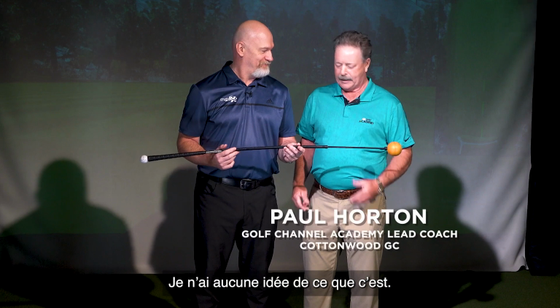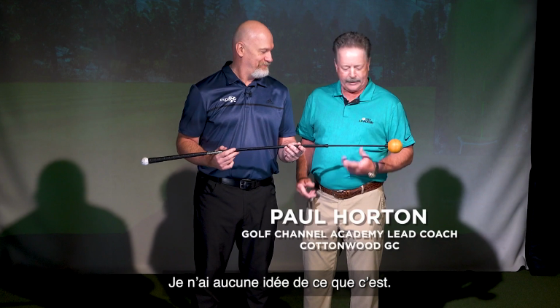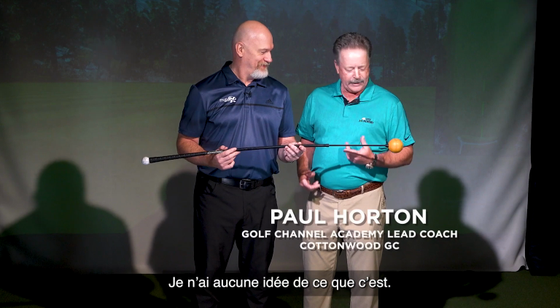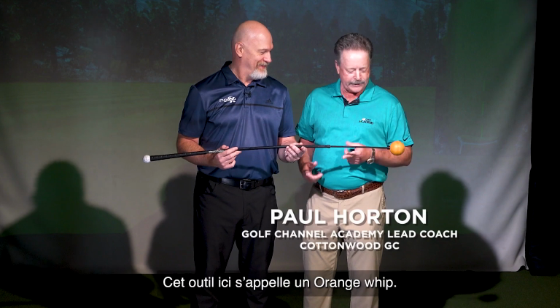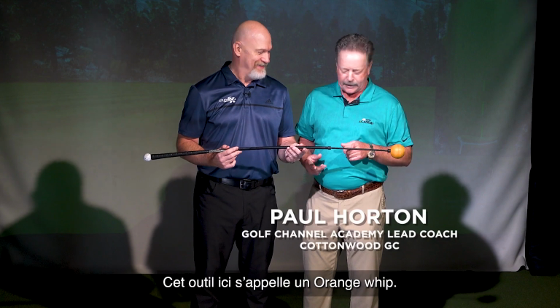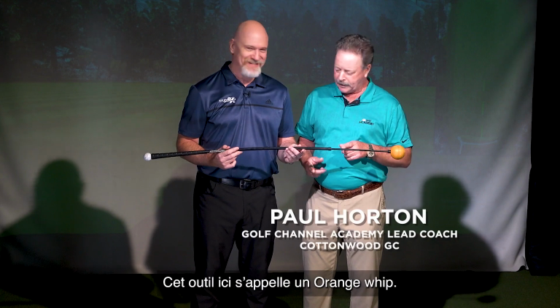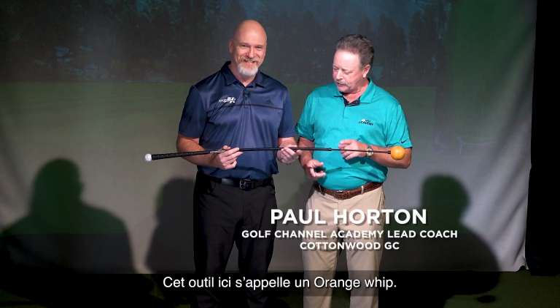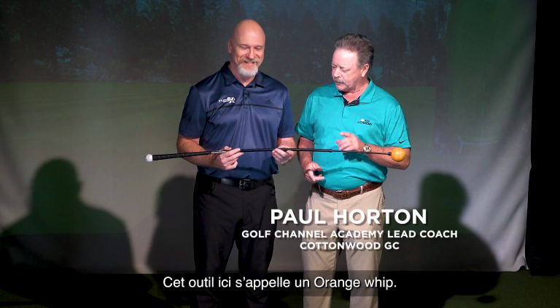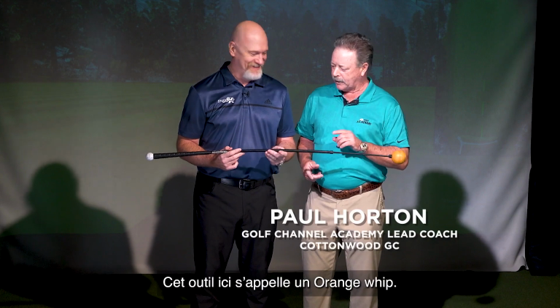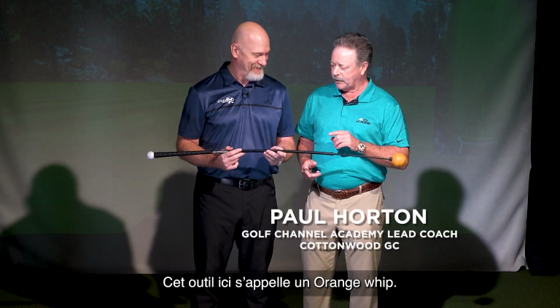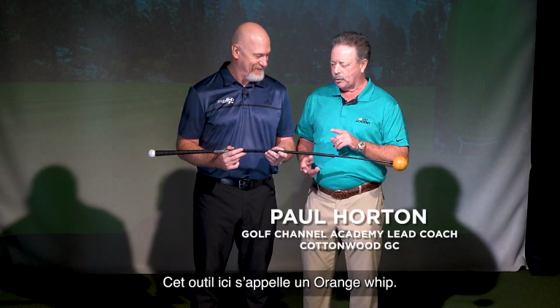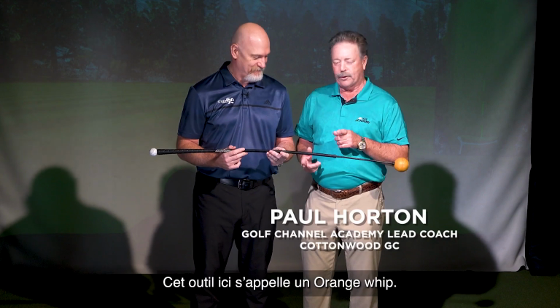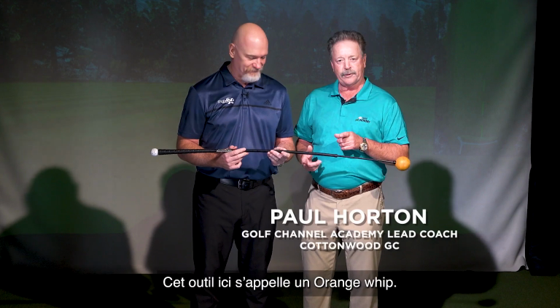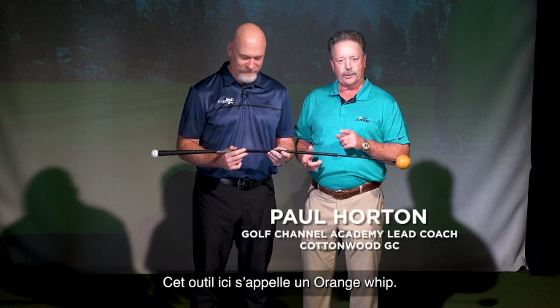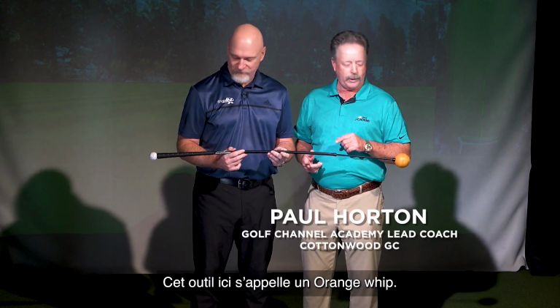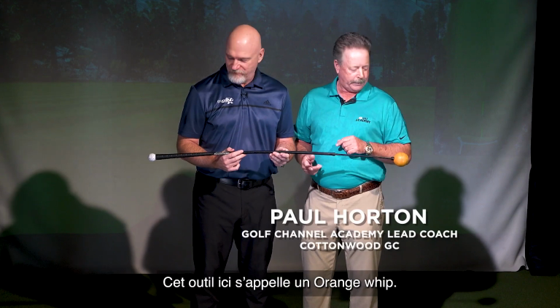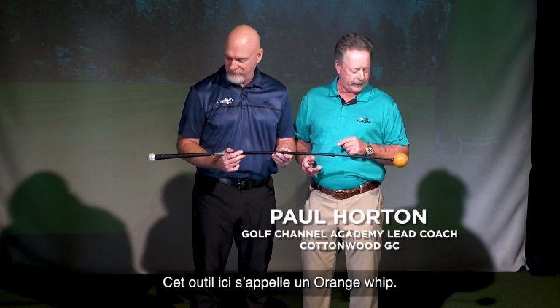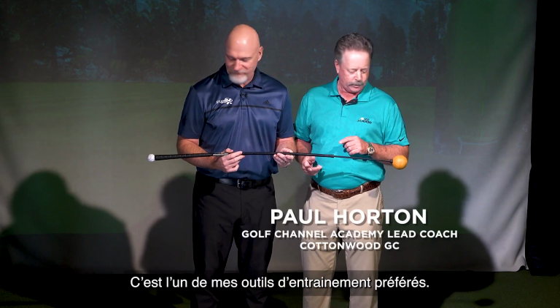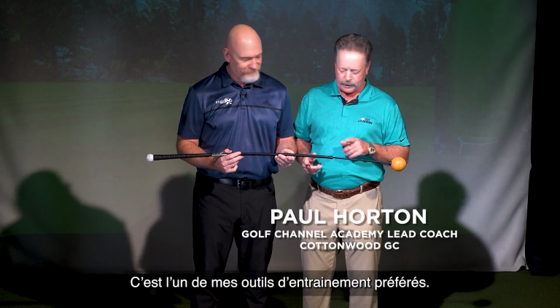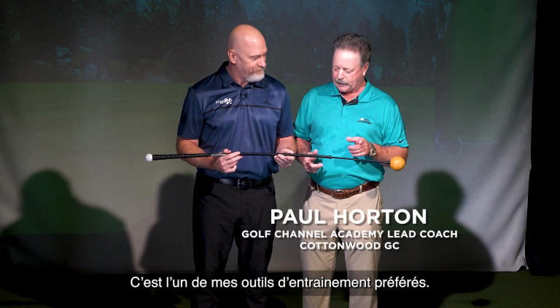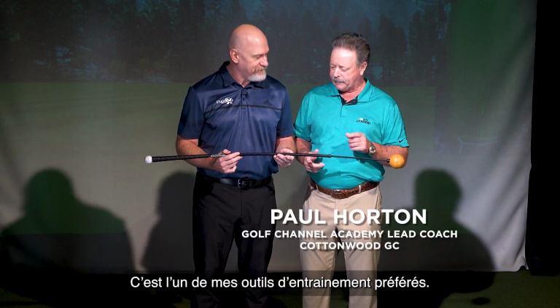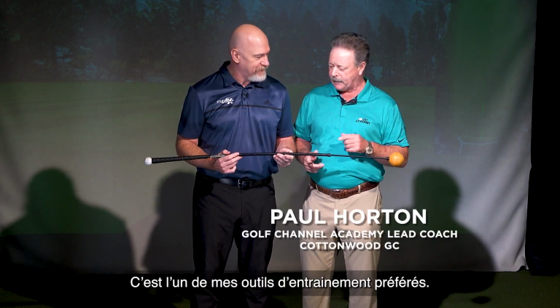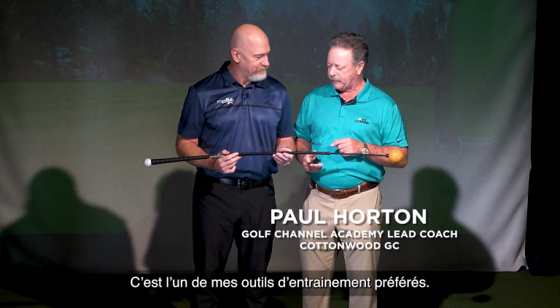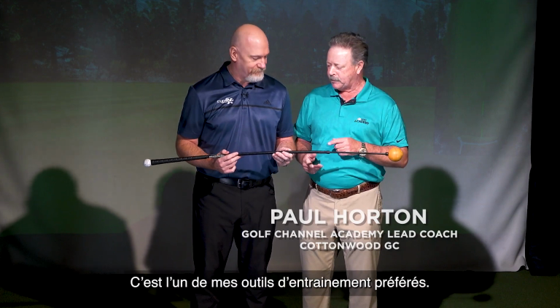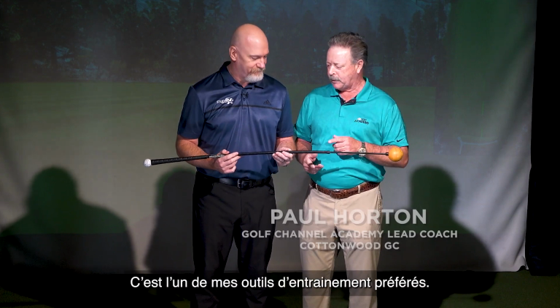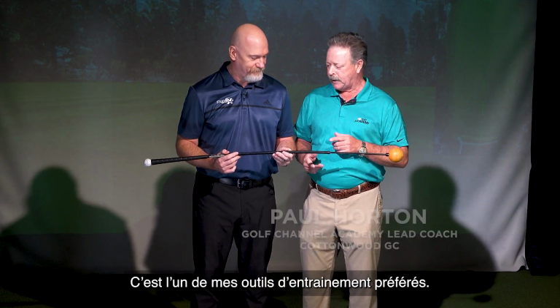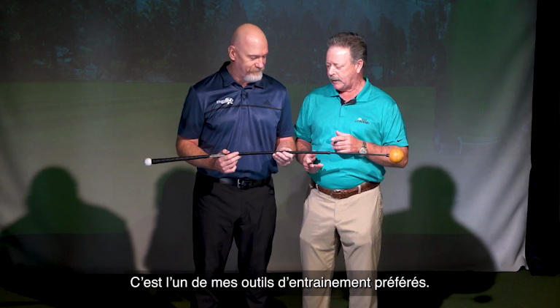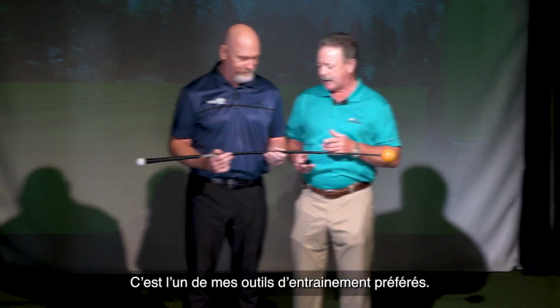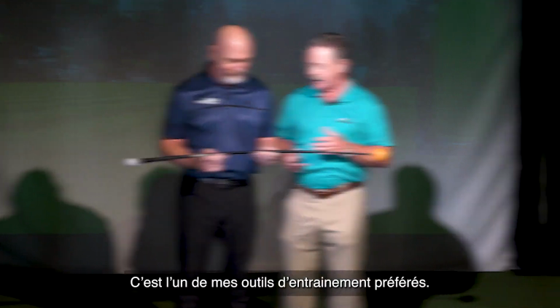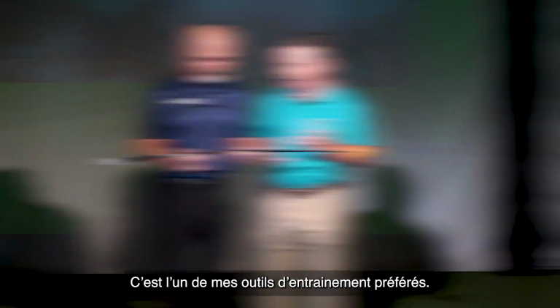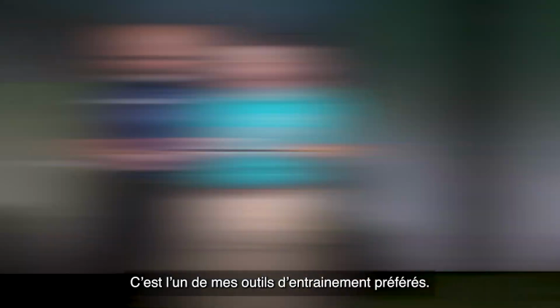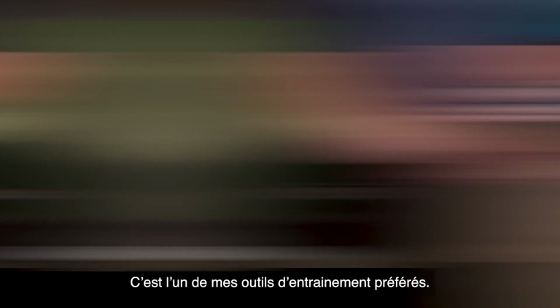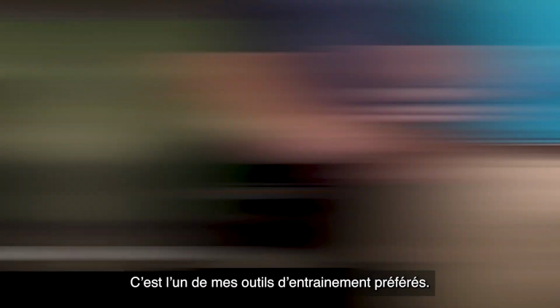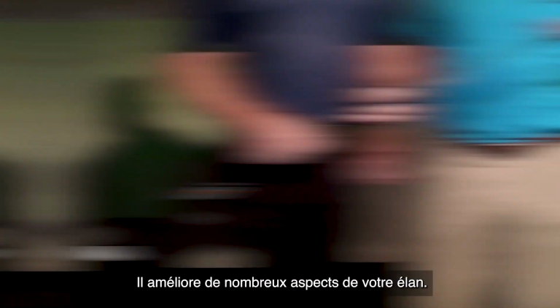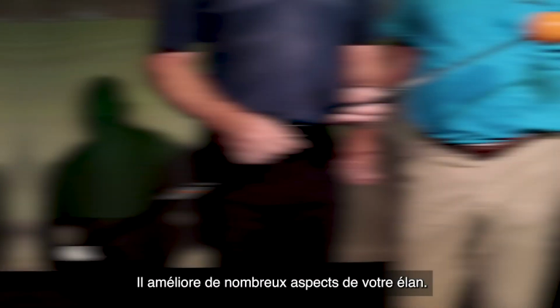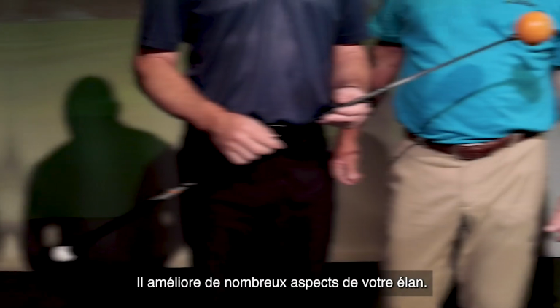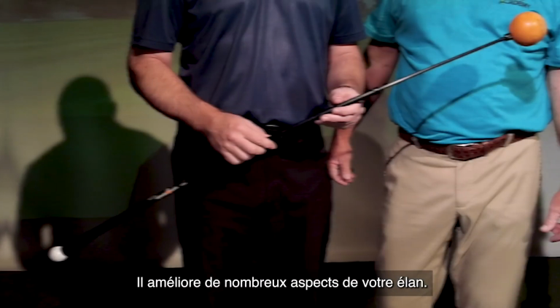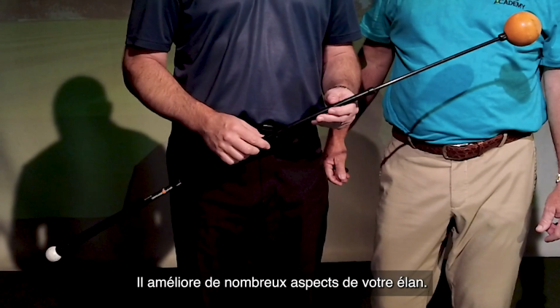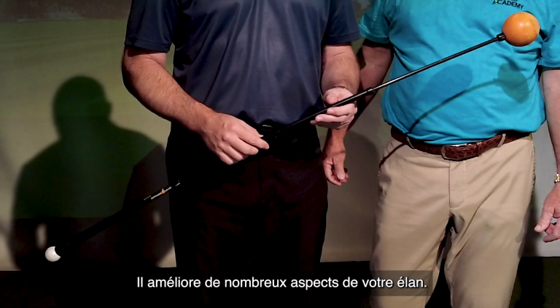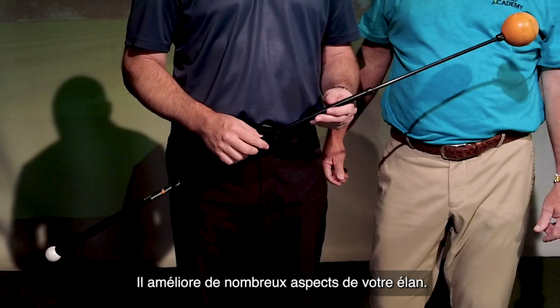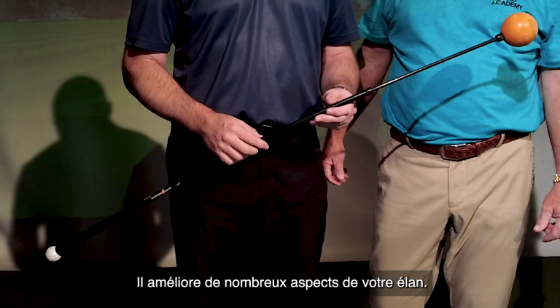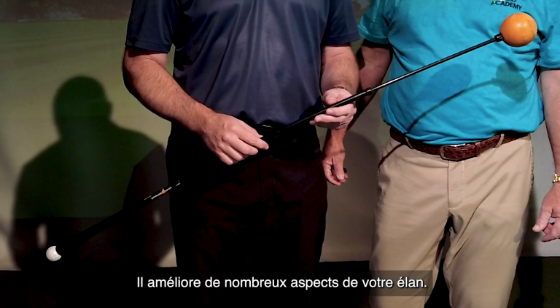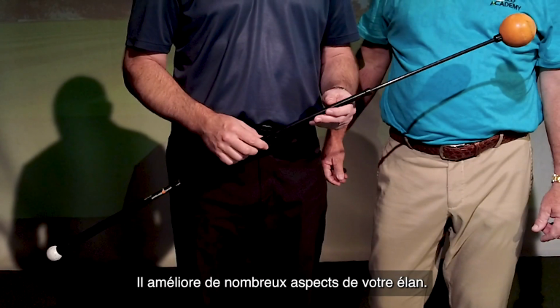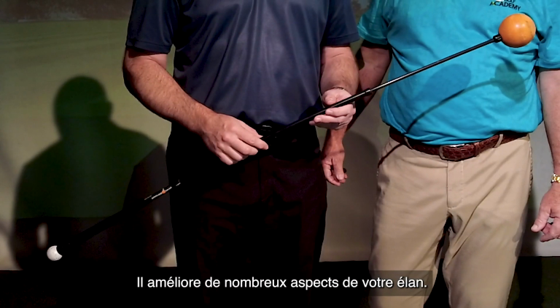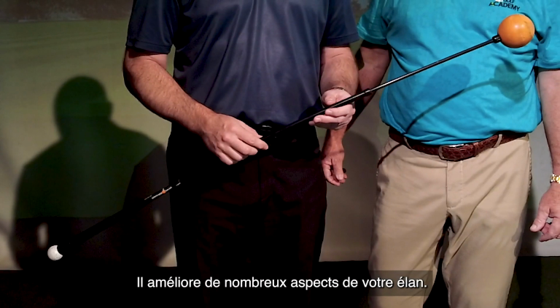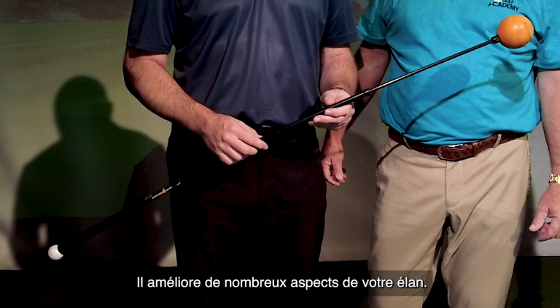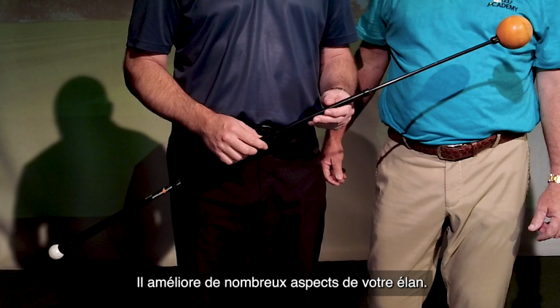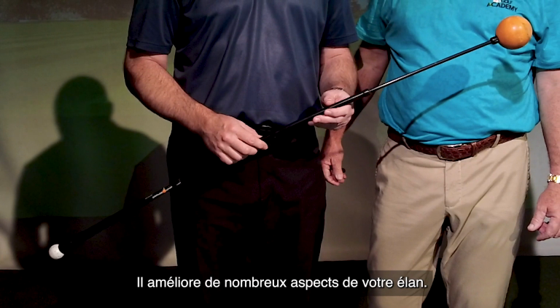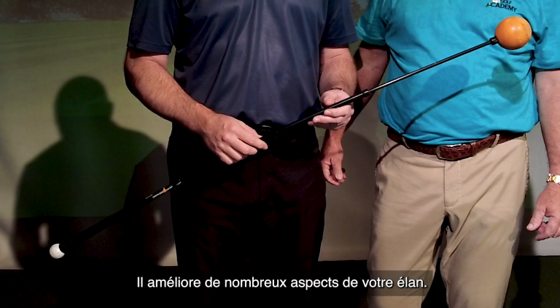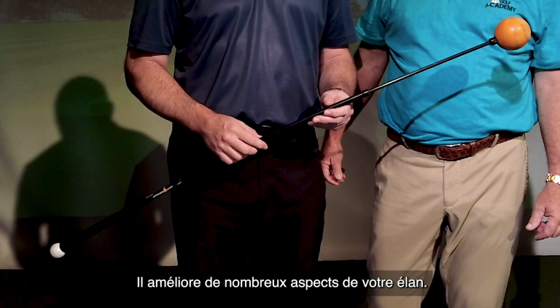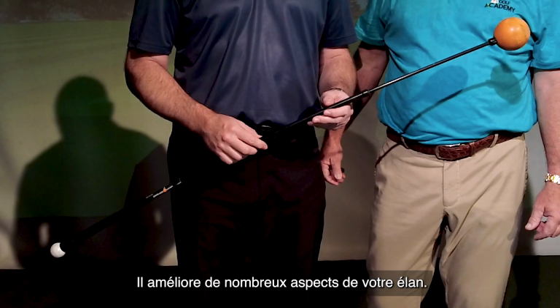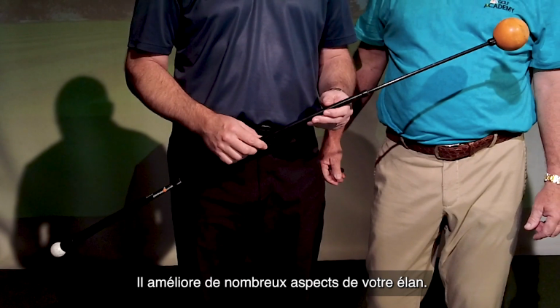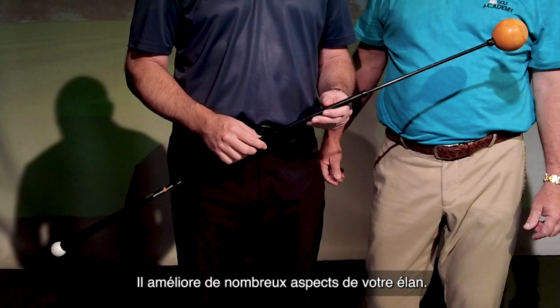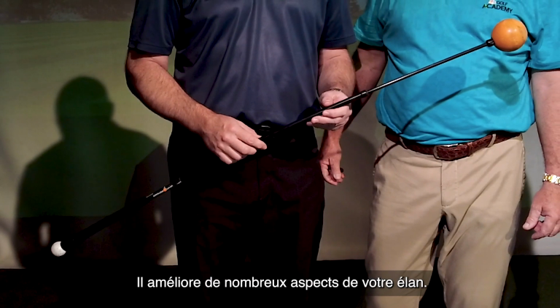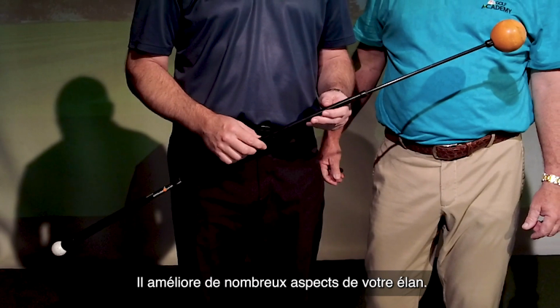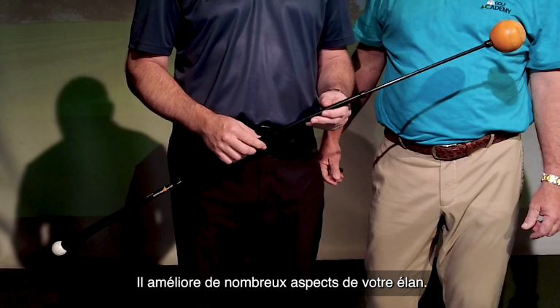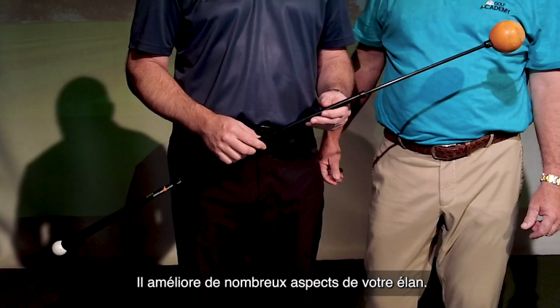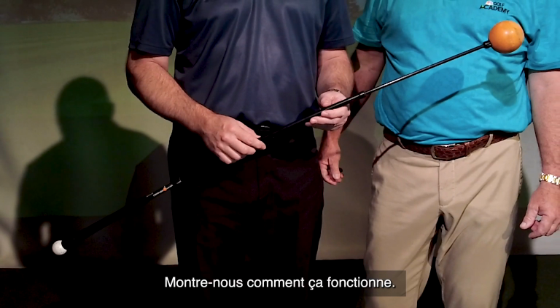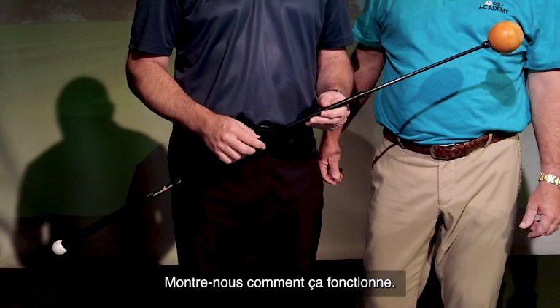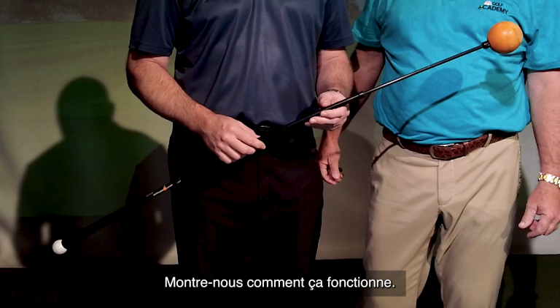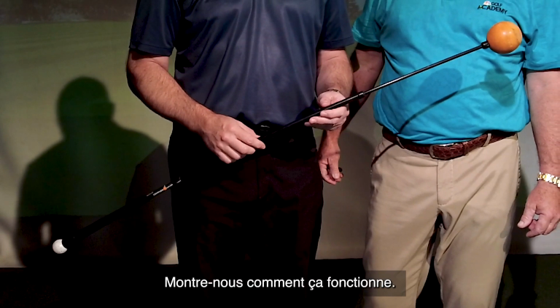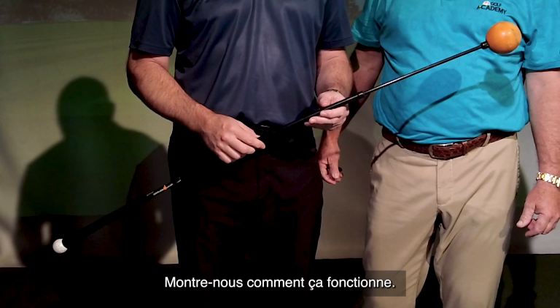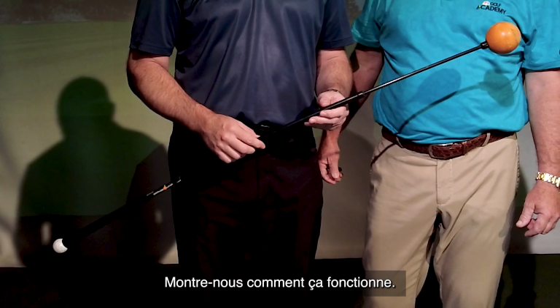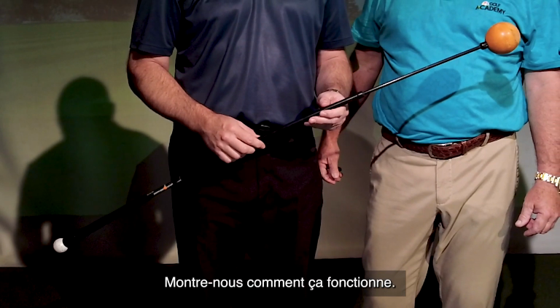This thing here is called the Orange Whip. It's one of my favorite training aids. It improves many aspects of your swing. Show us how it works.